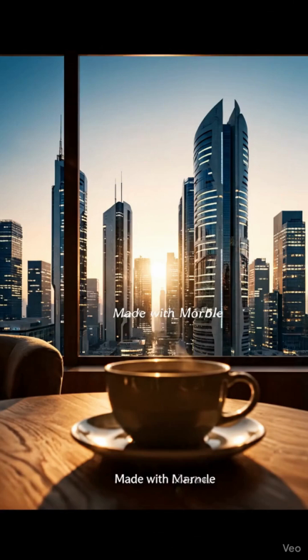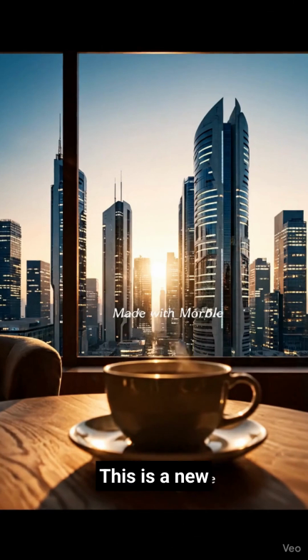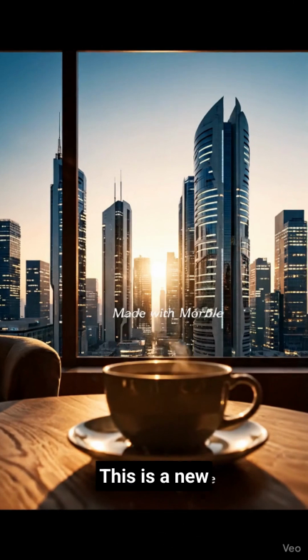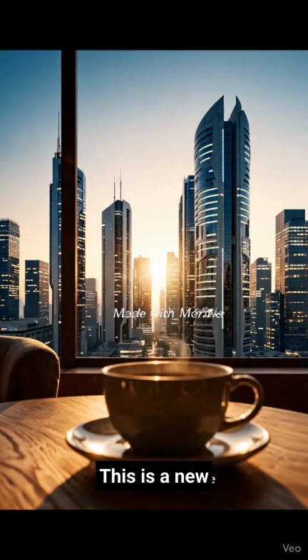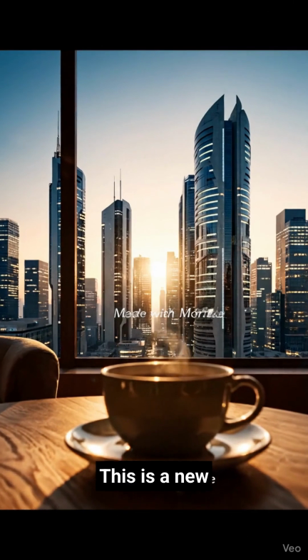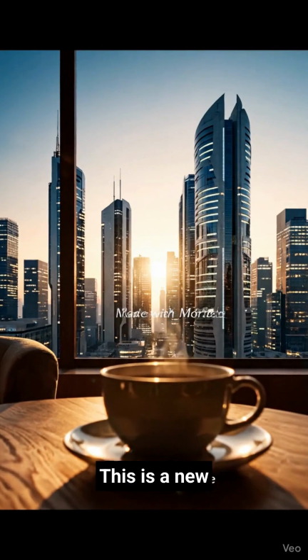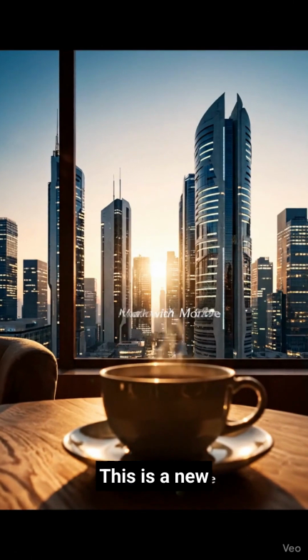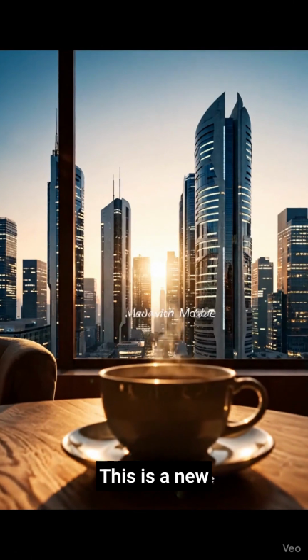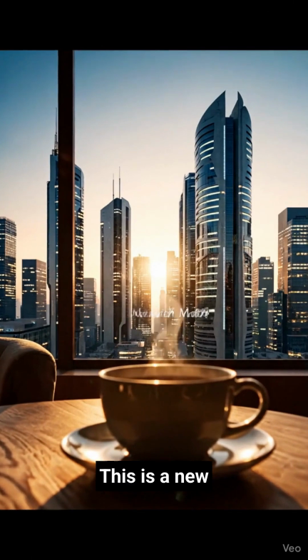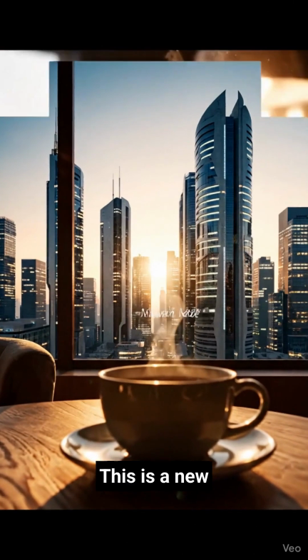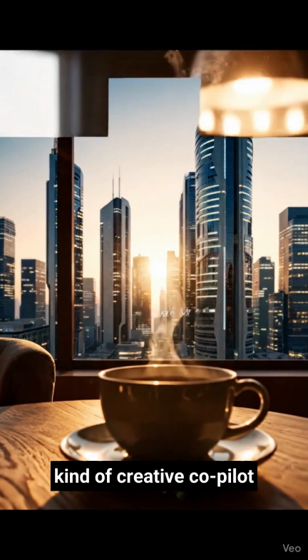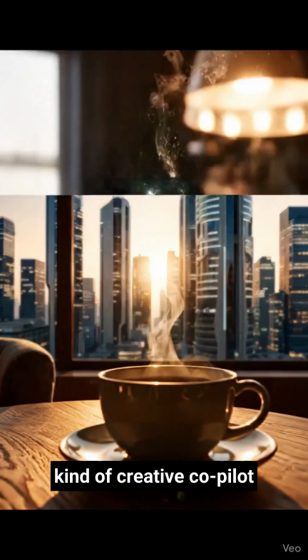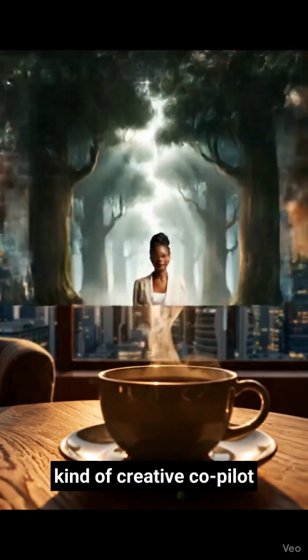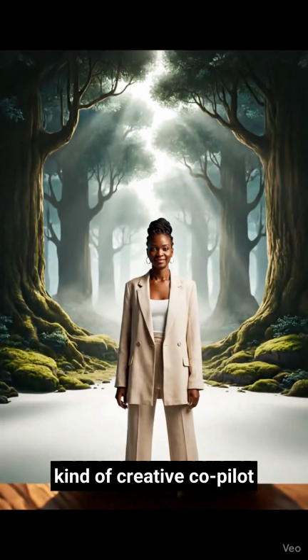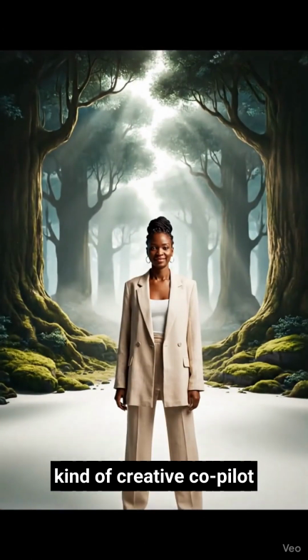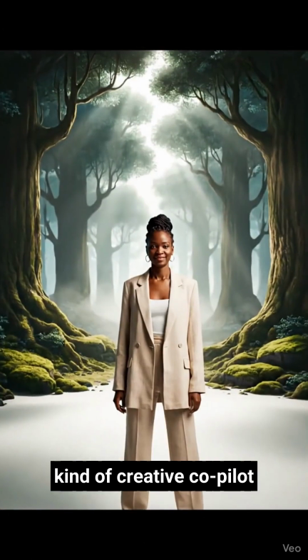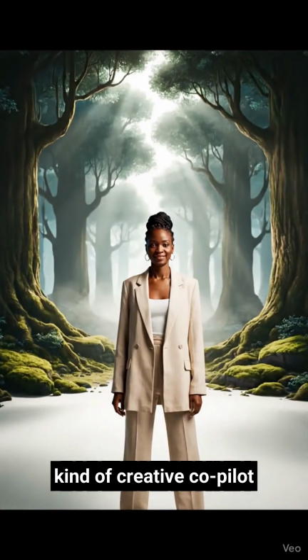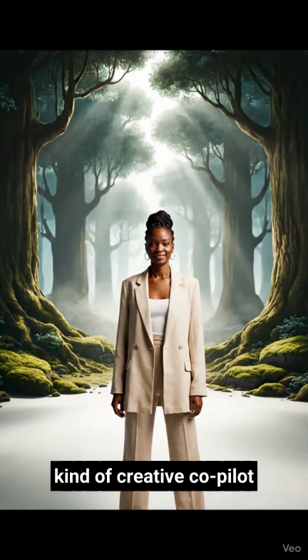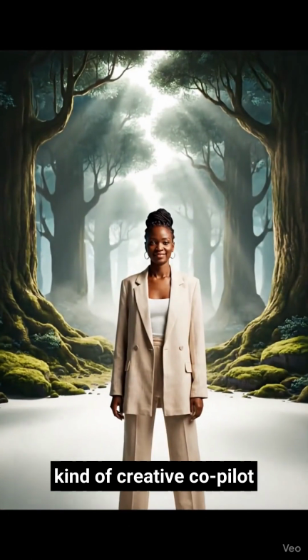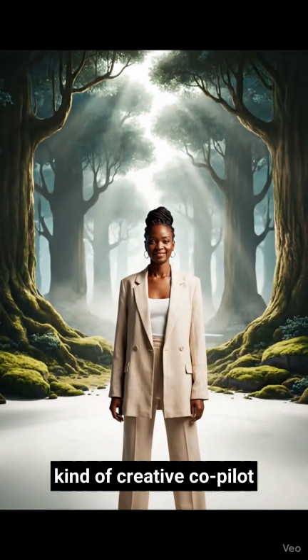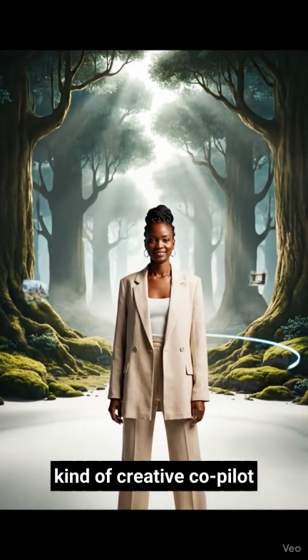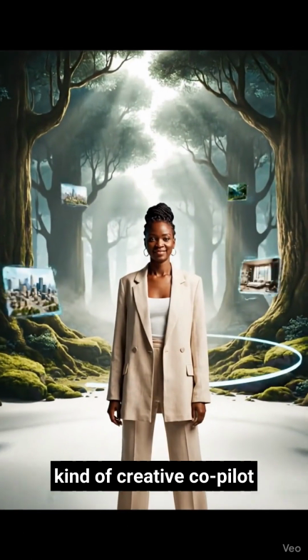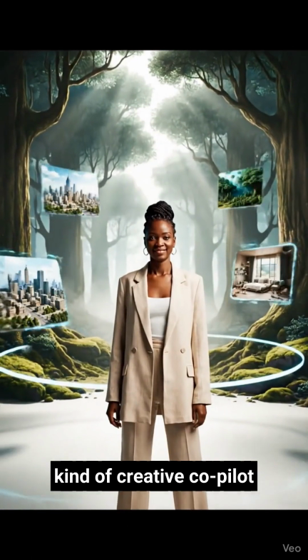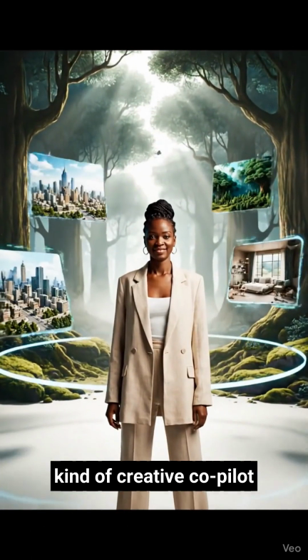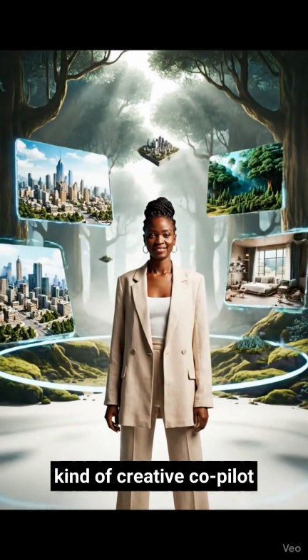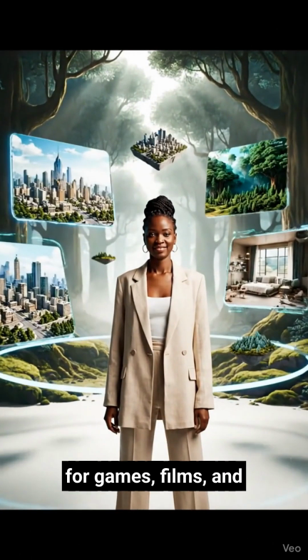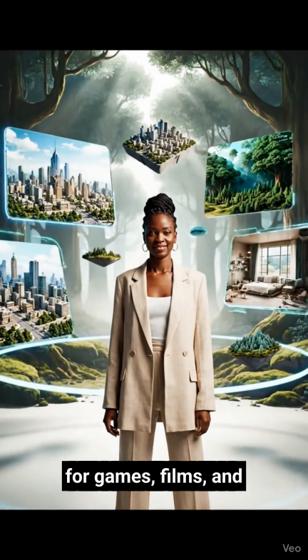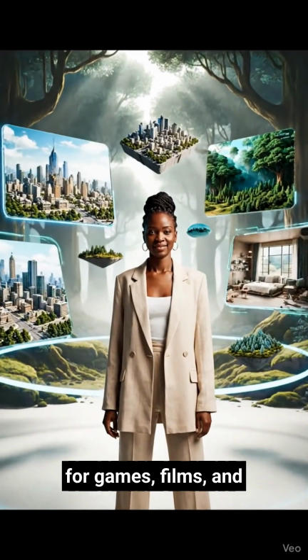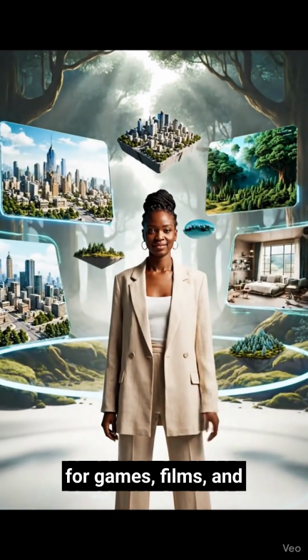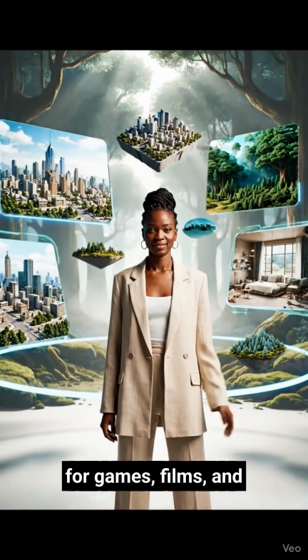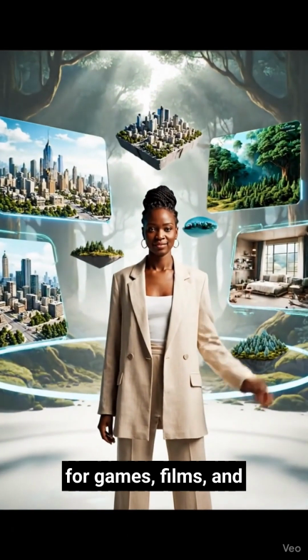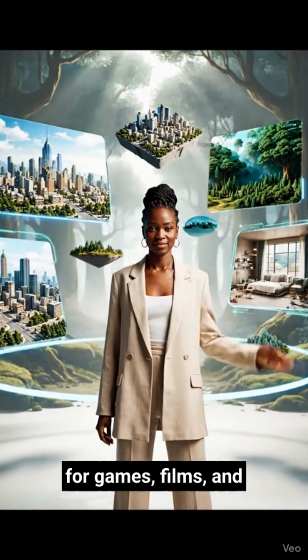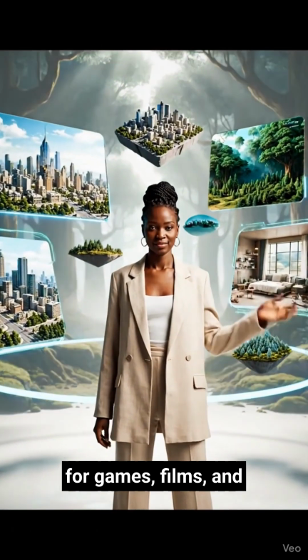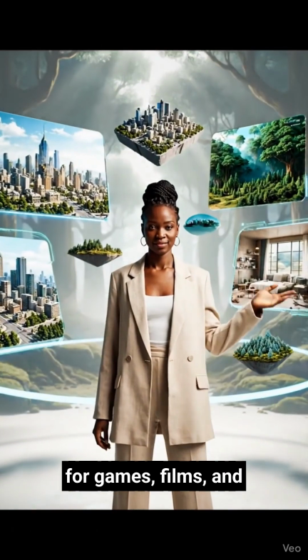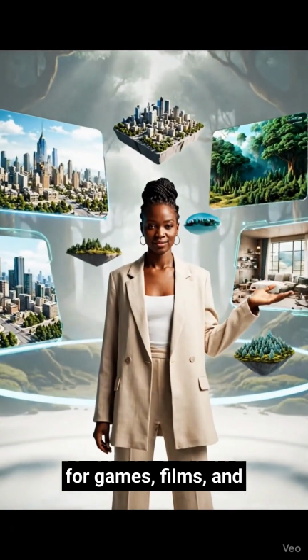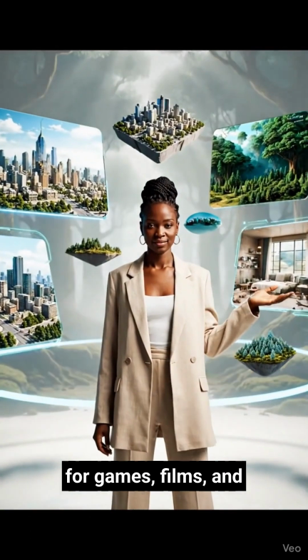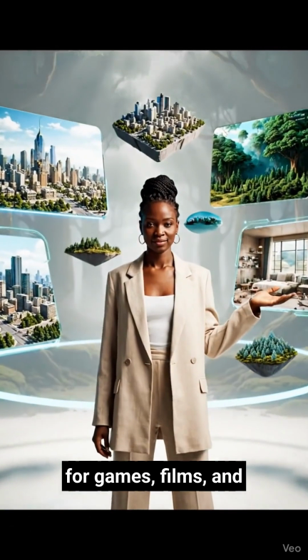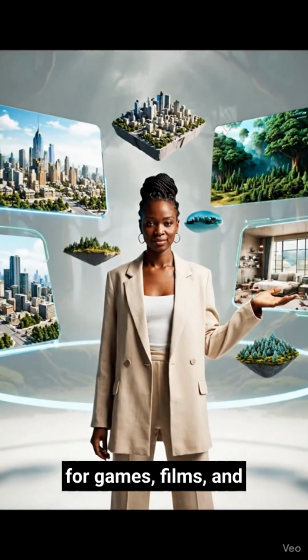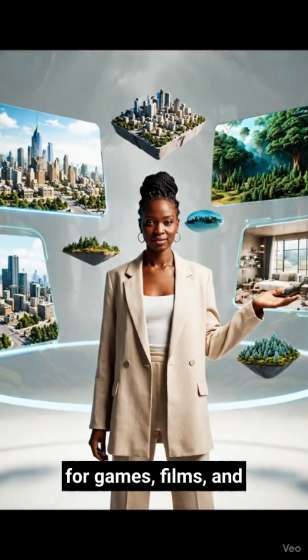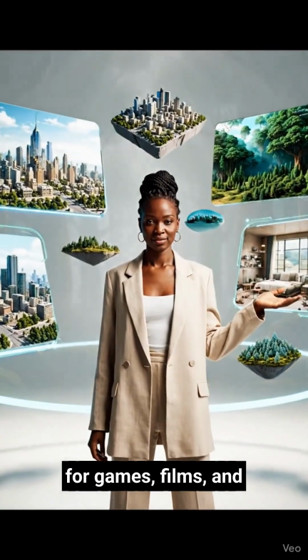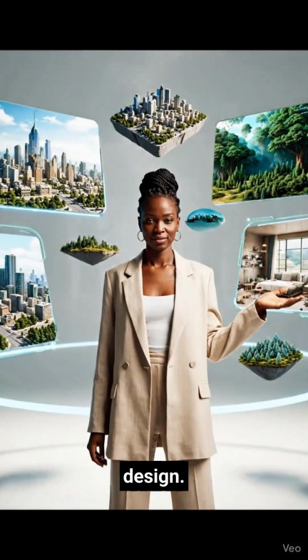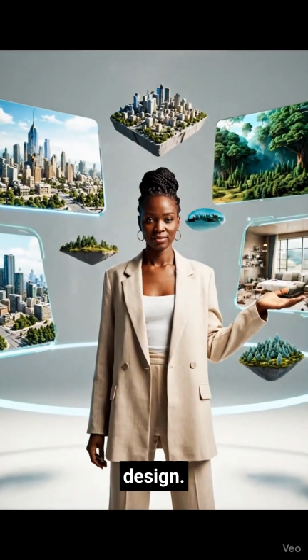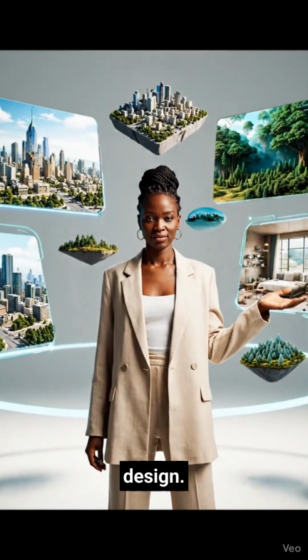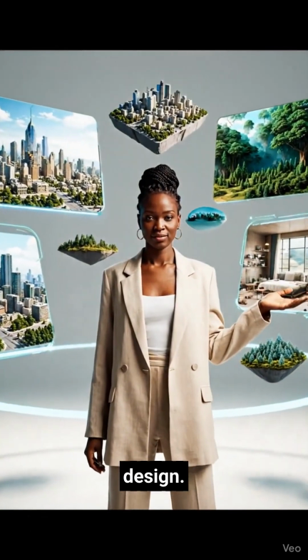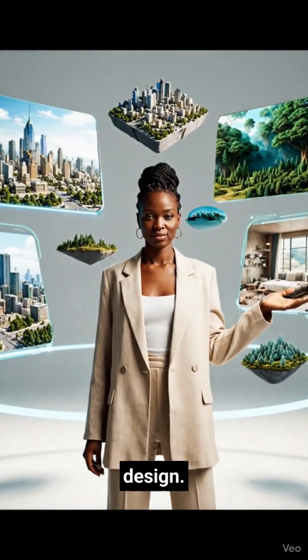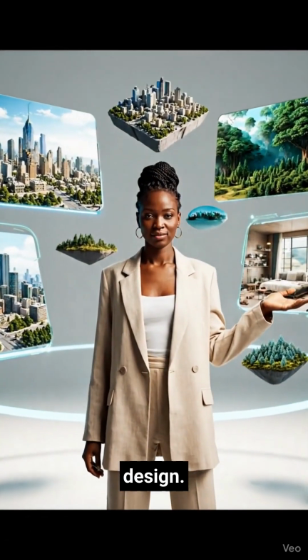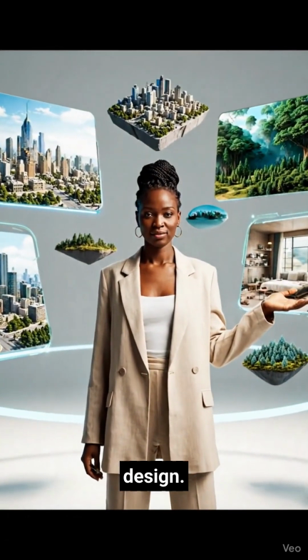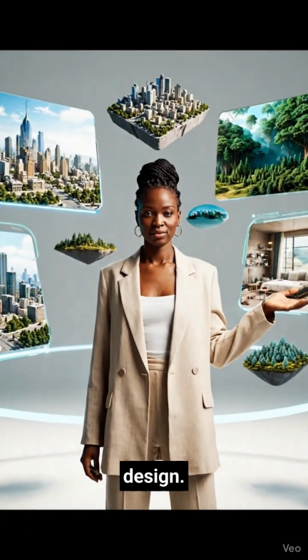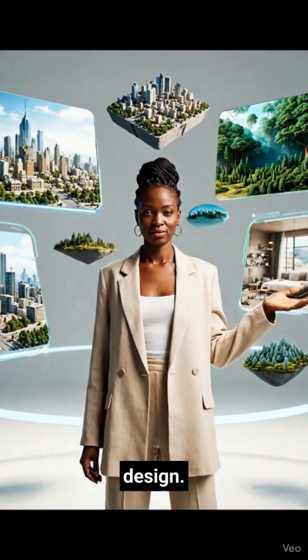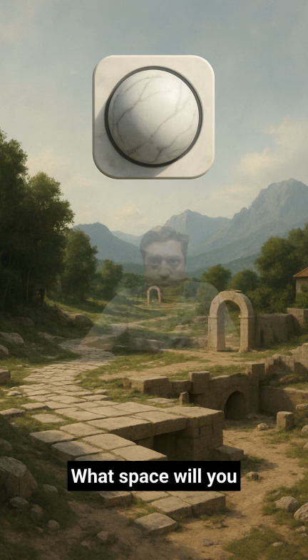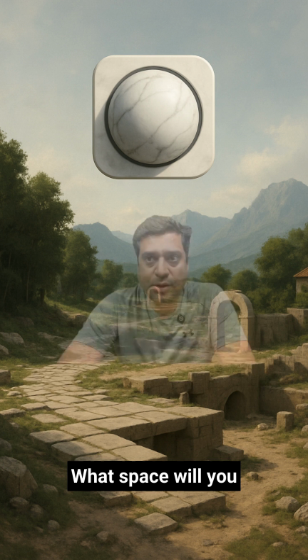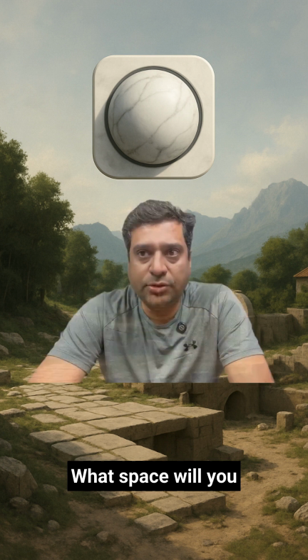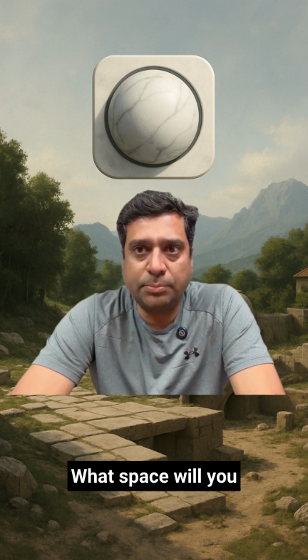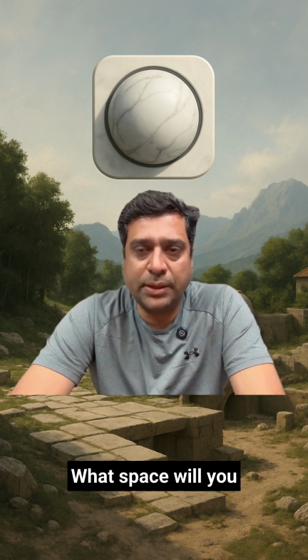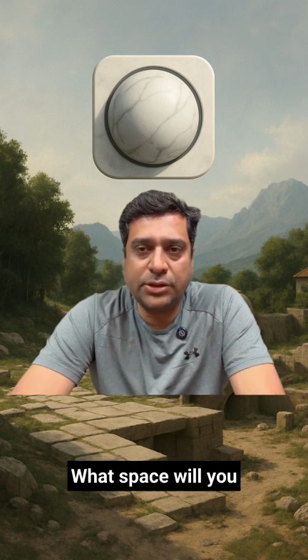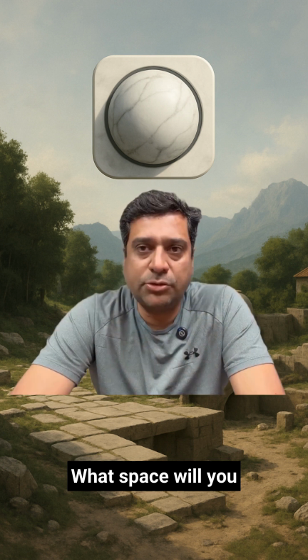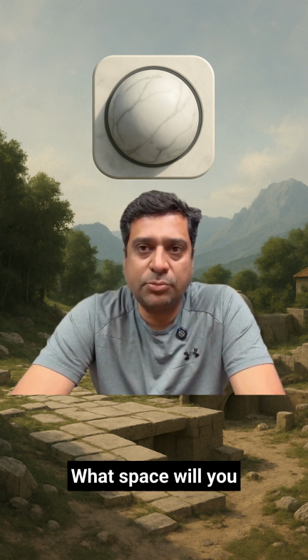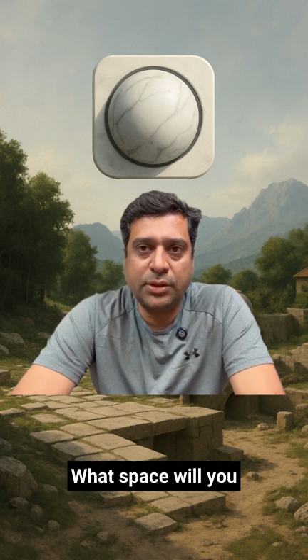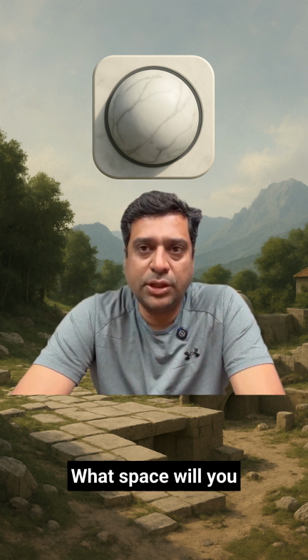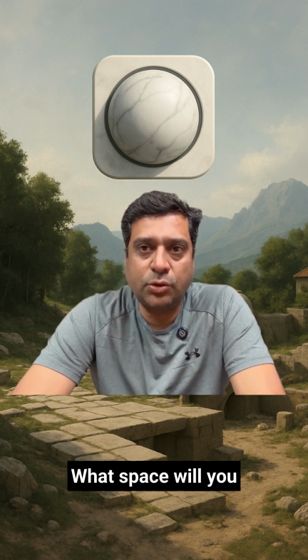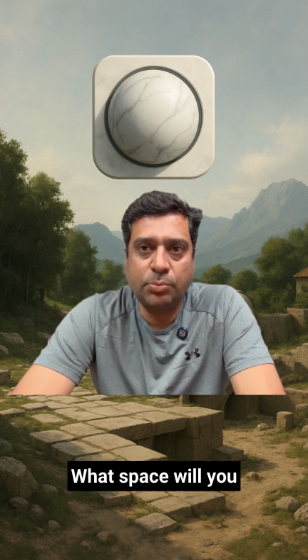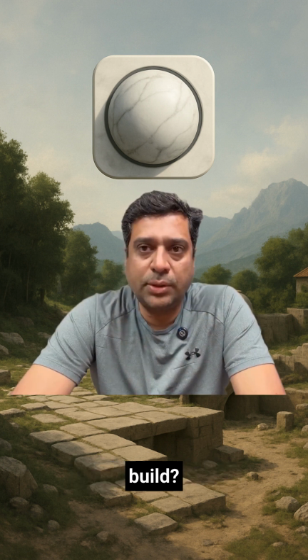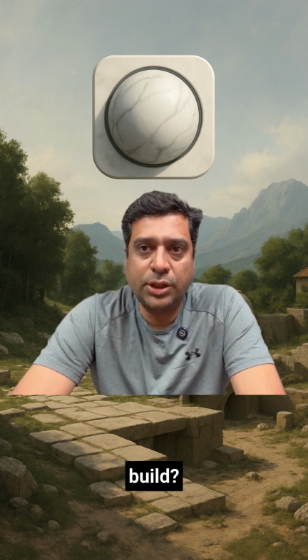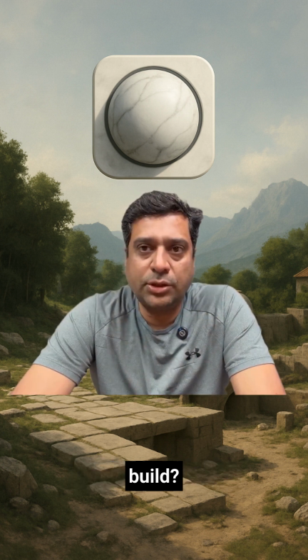This is a new kind of creative co-pilot for games, films, and design. What space will you build?